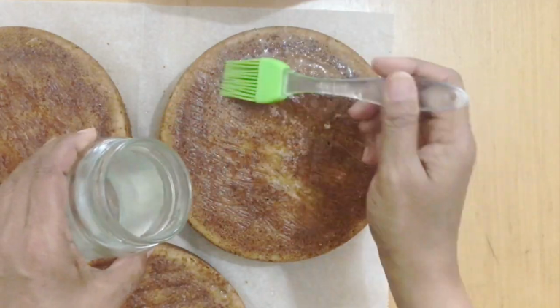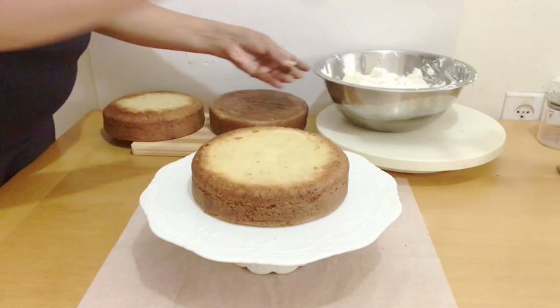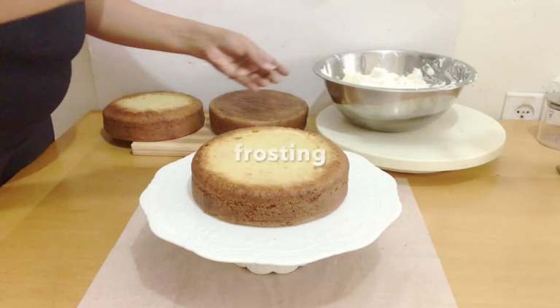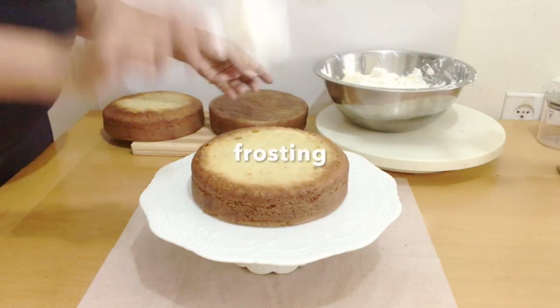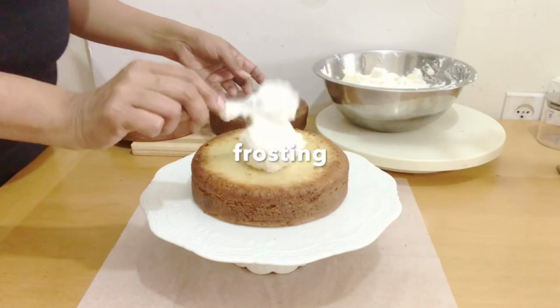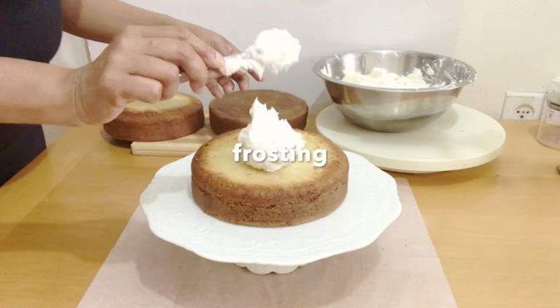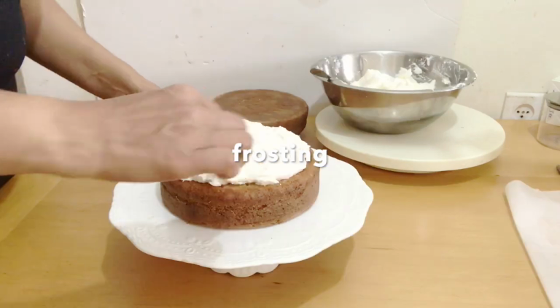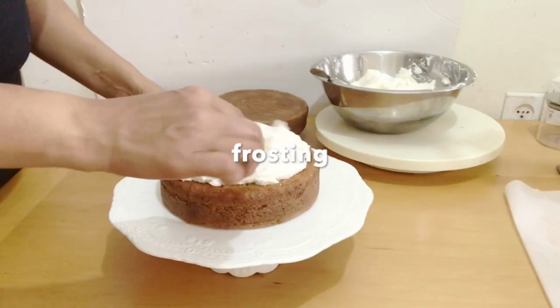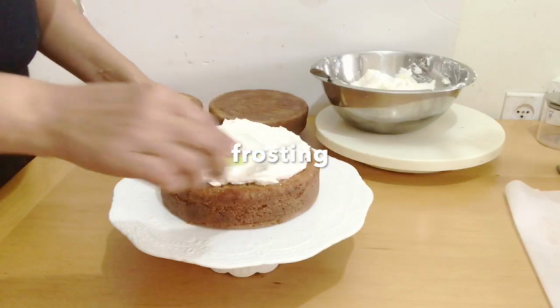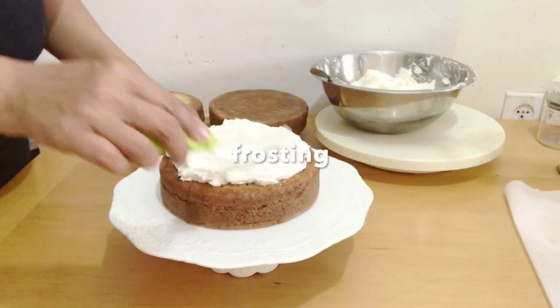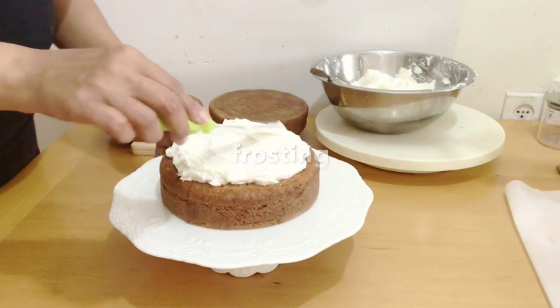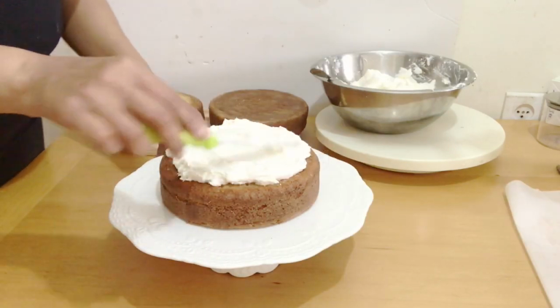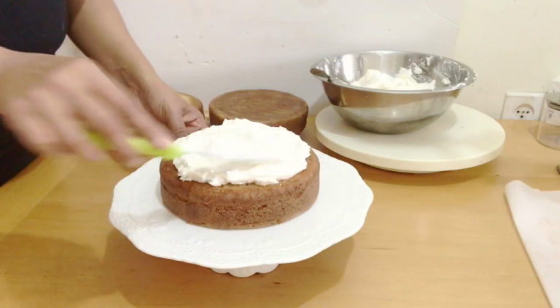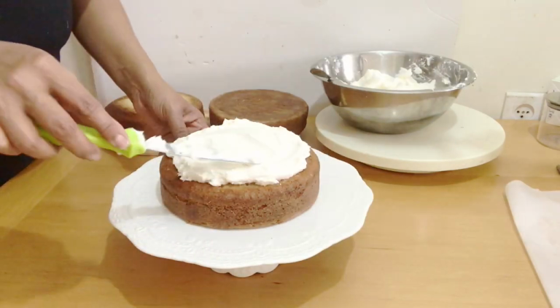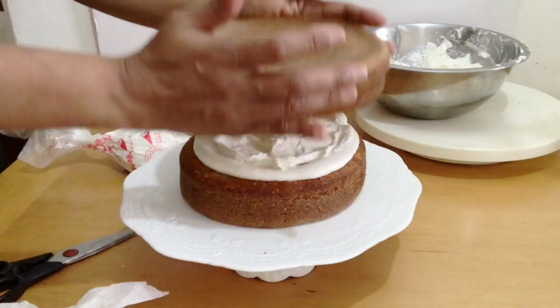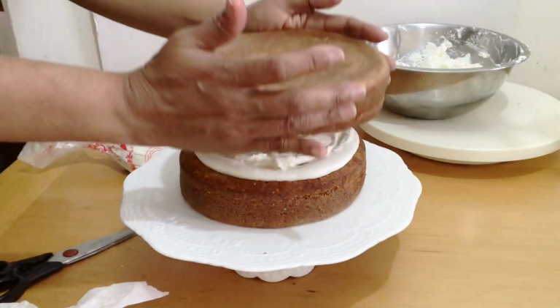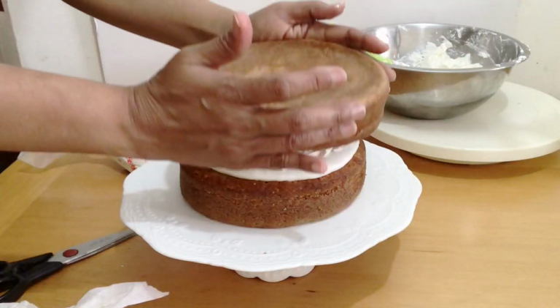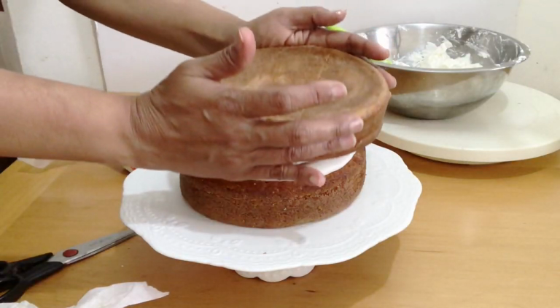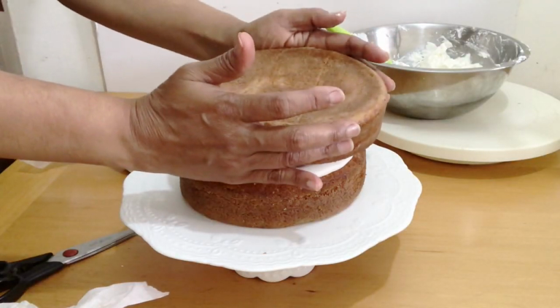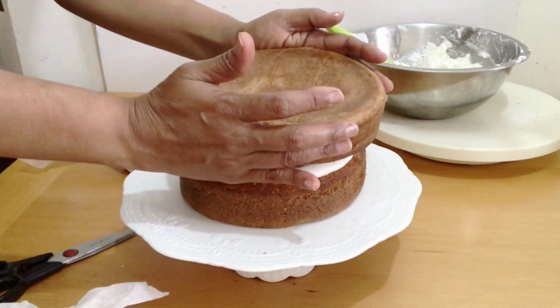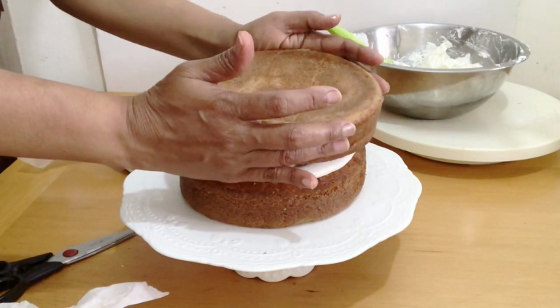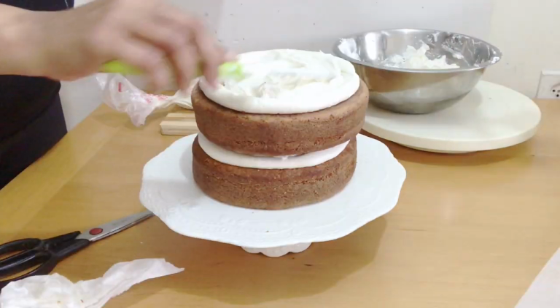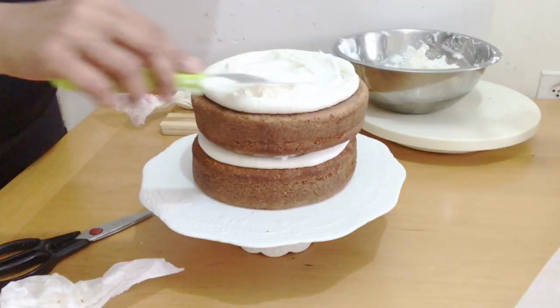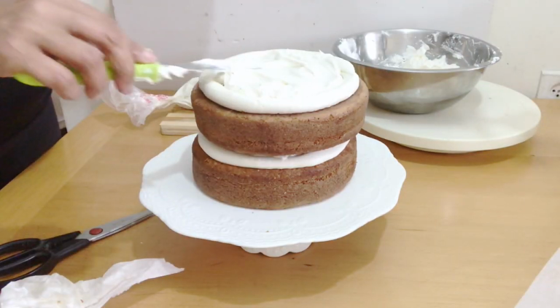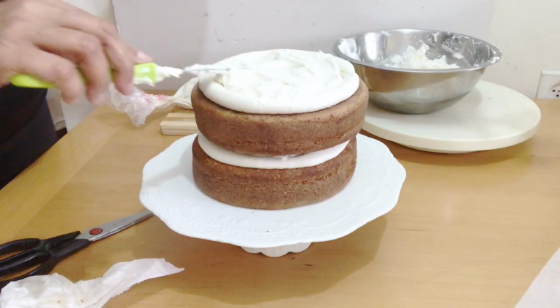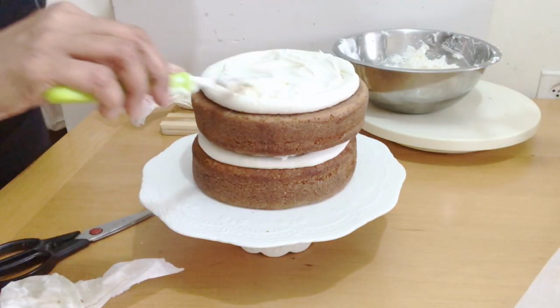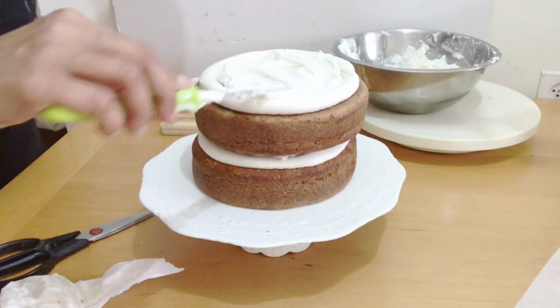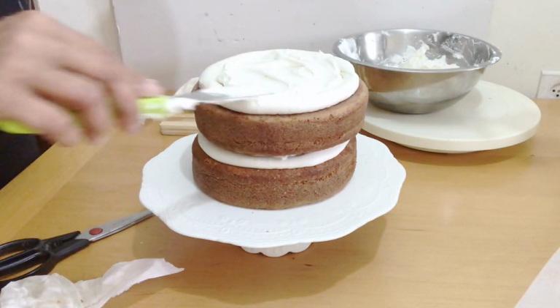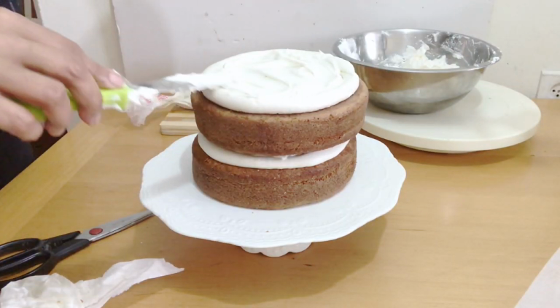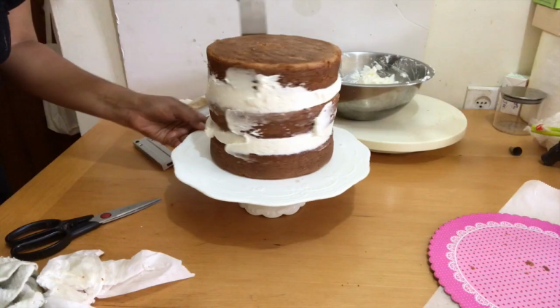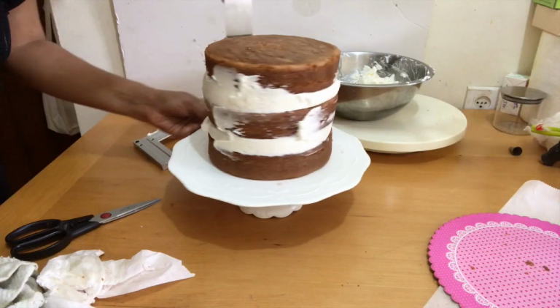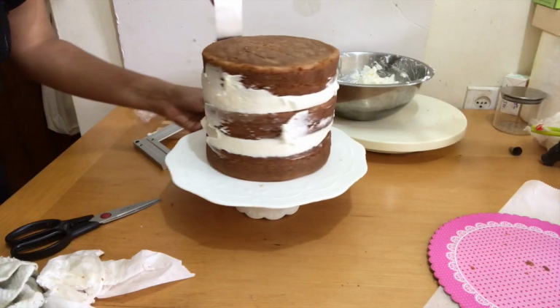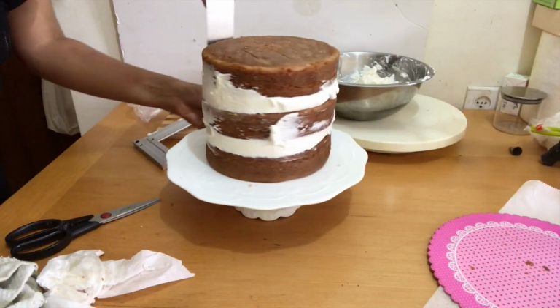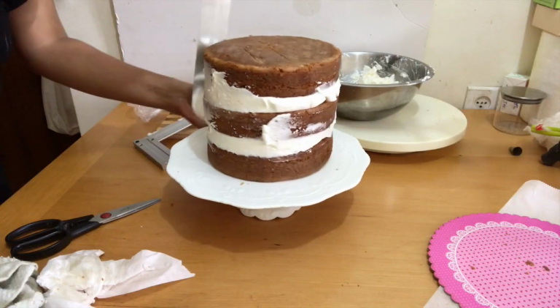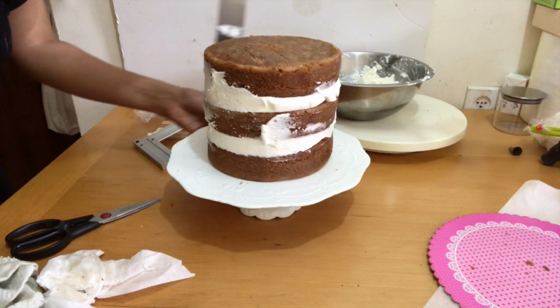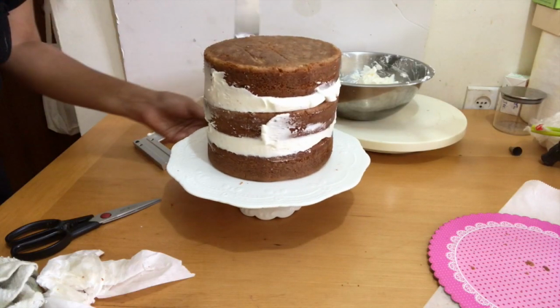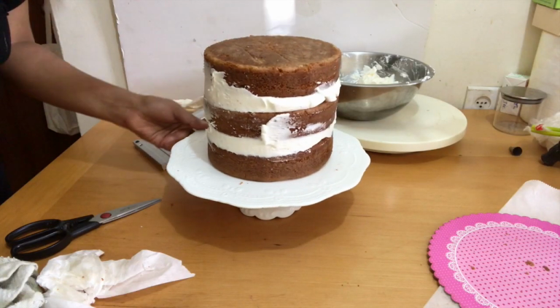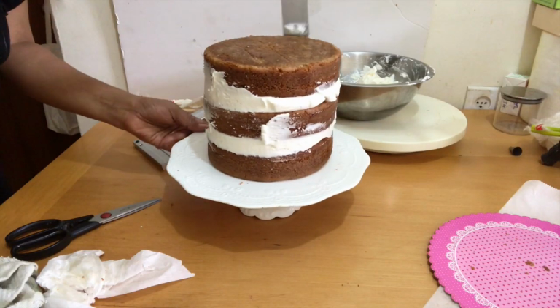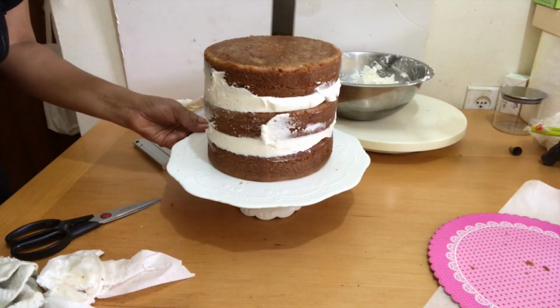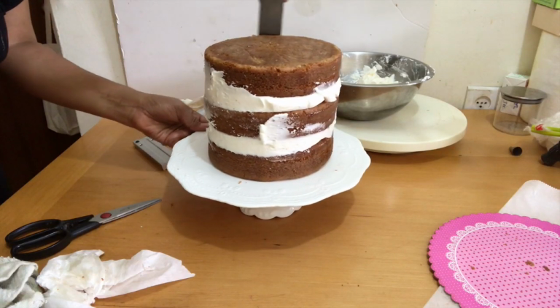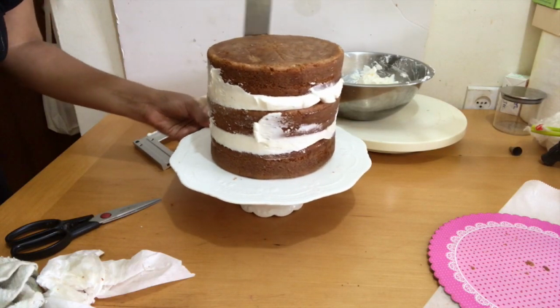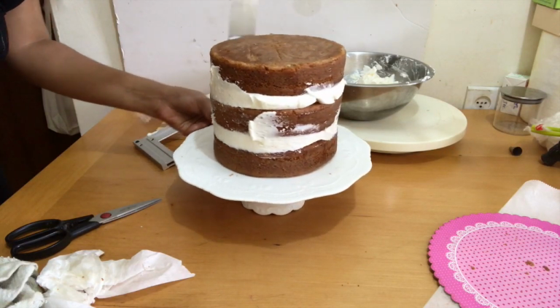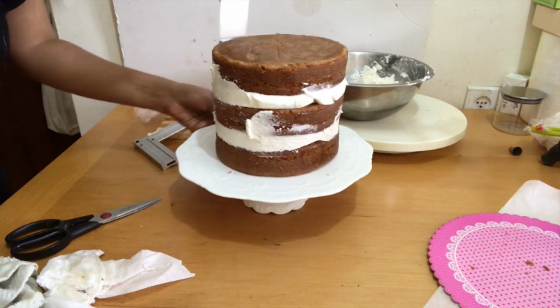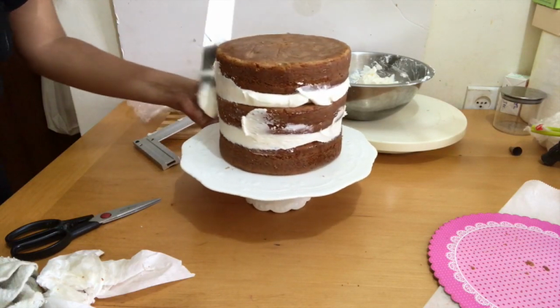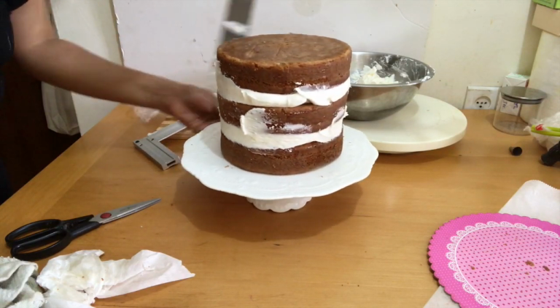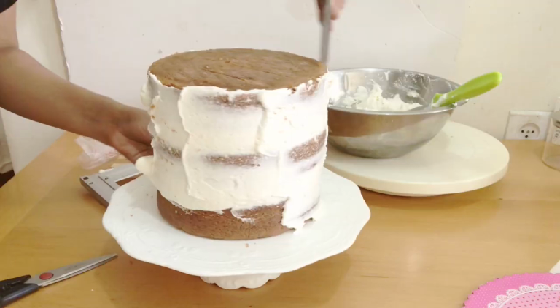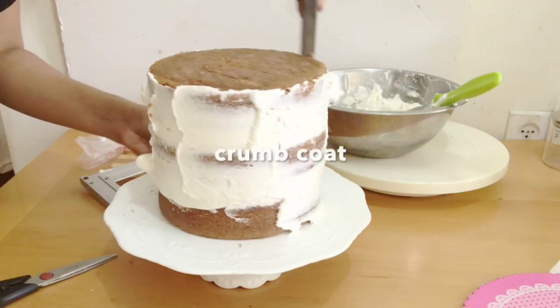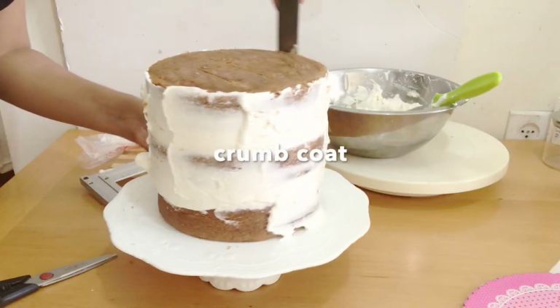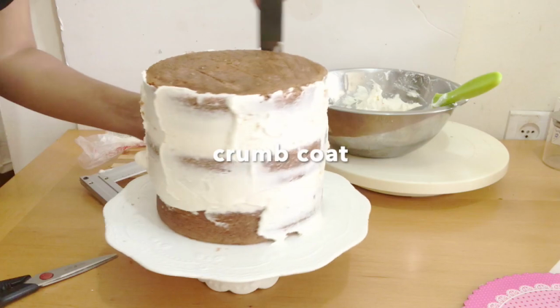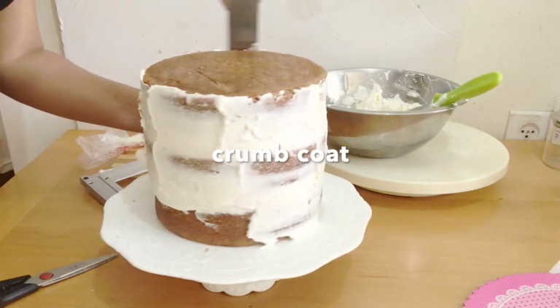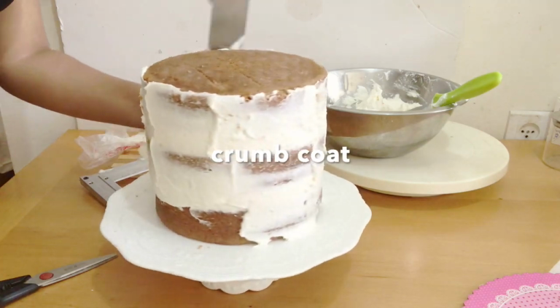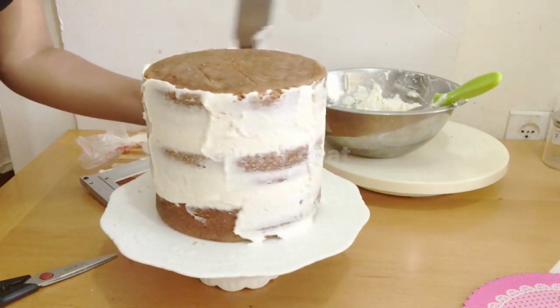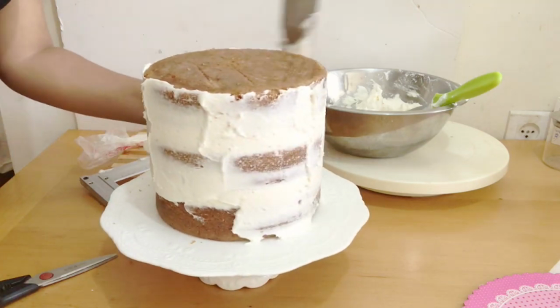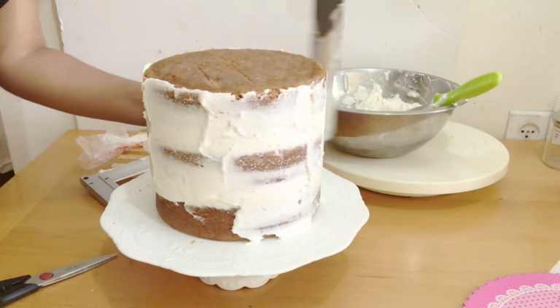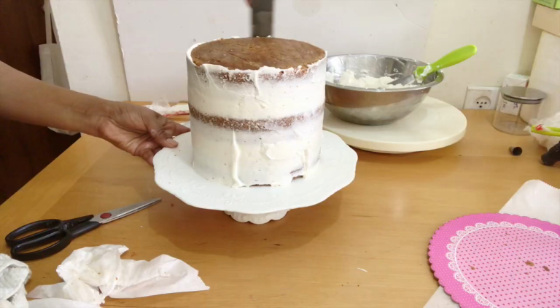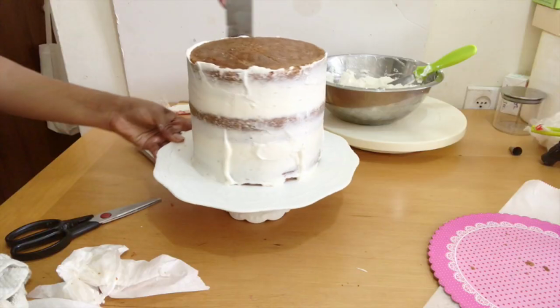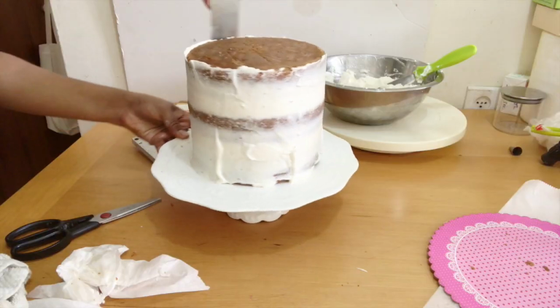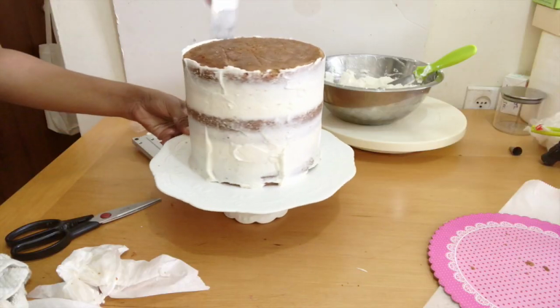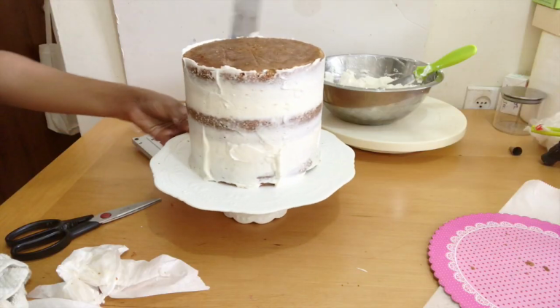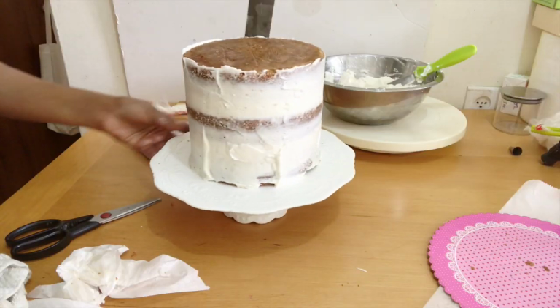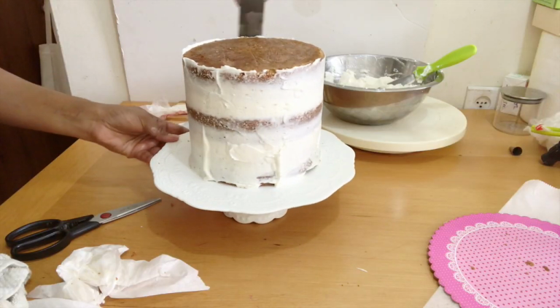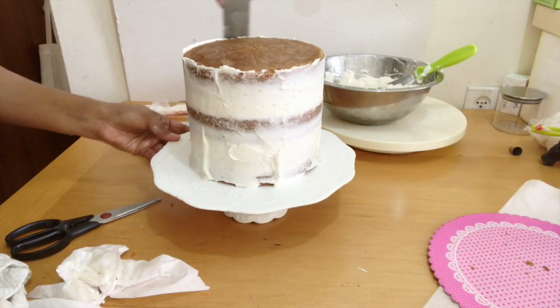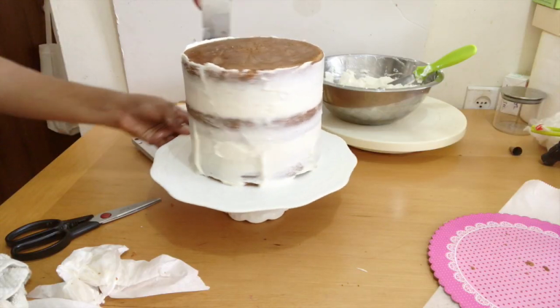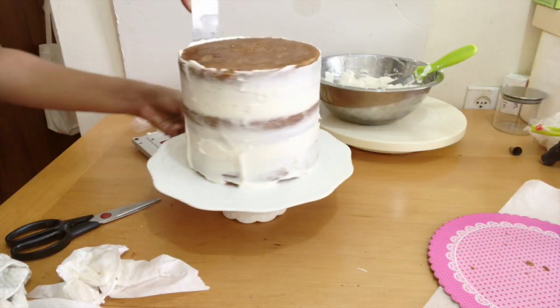Stack the layers with frosting and chill for 15 minutes. Frost the cake with a little more buttercream, making sure the naked cake is still visible.